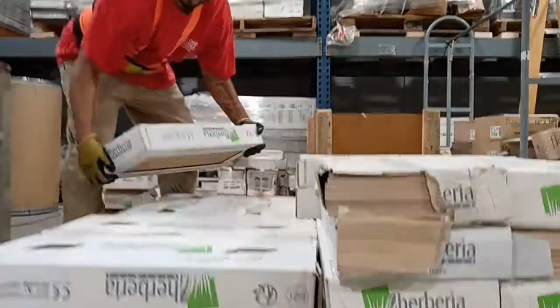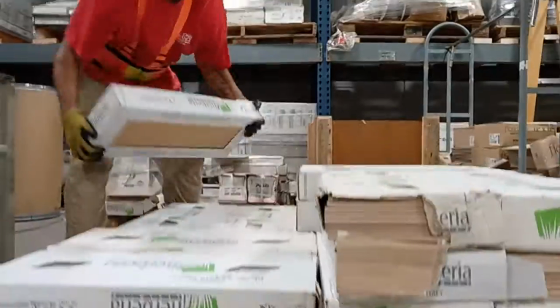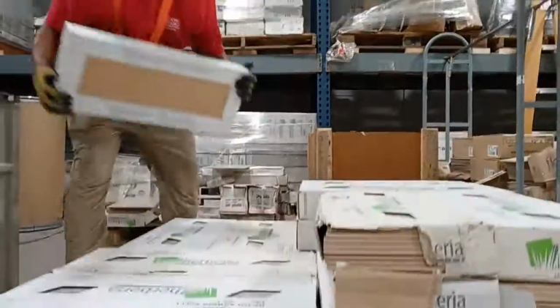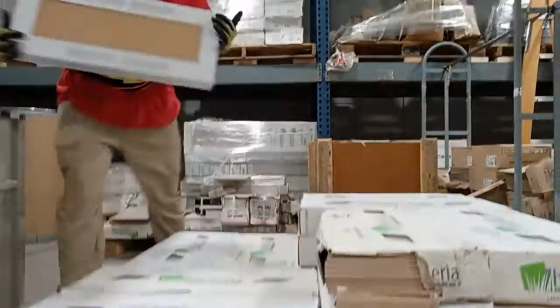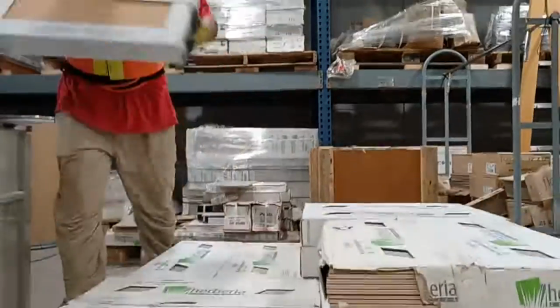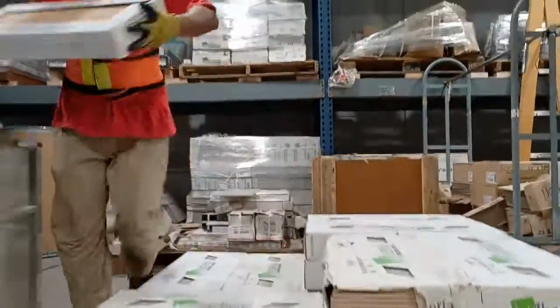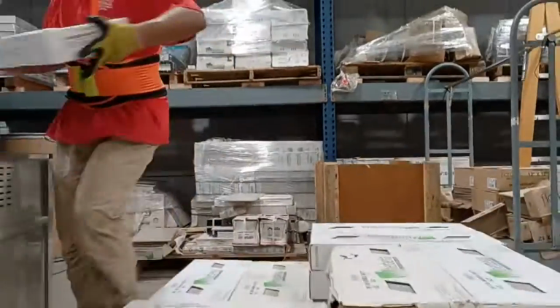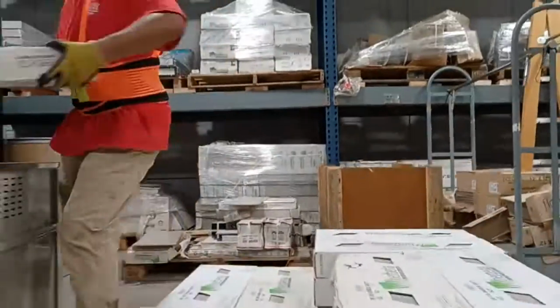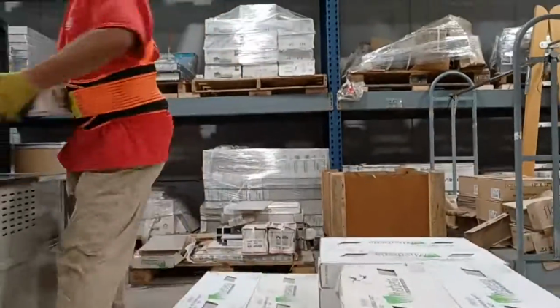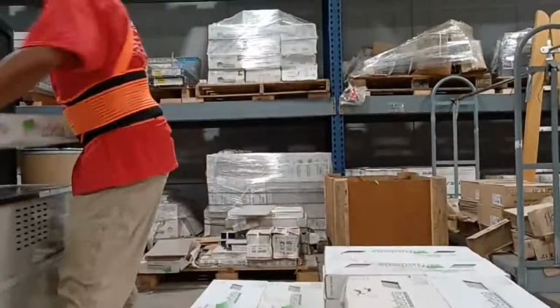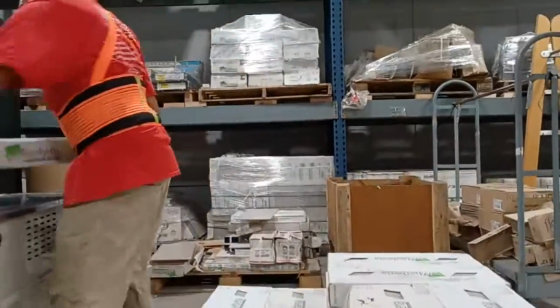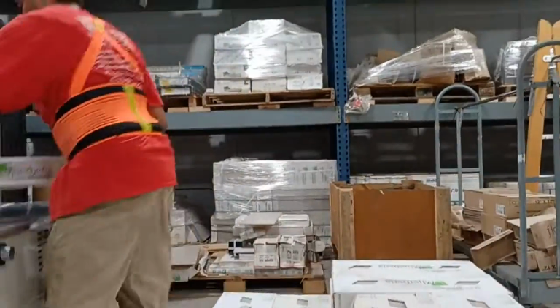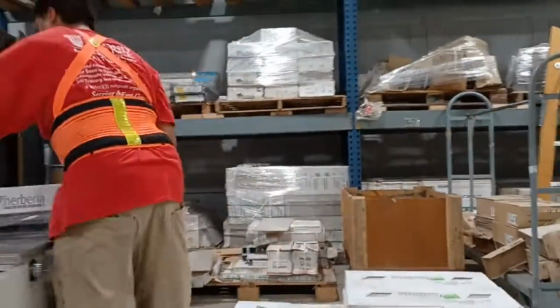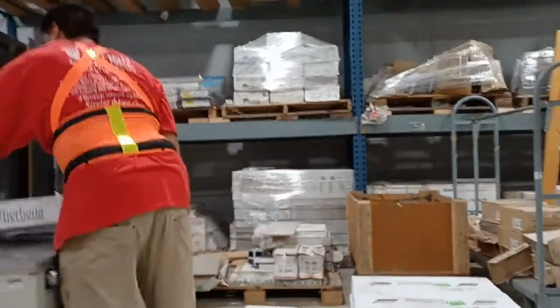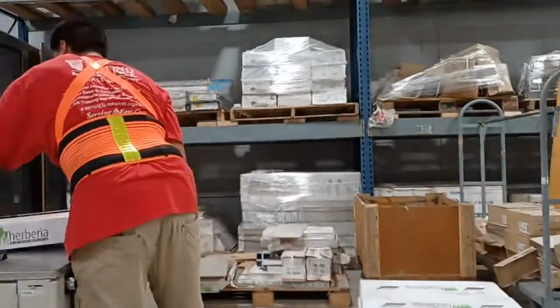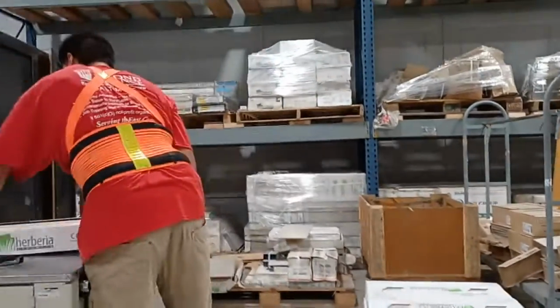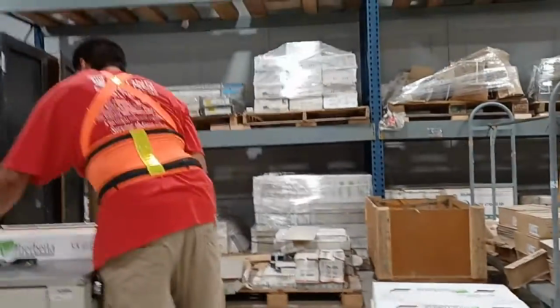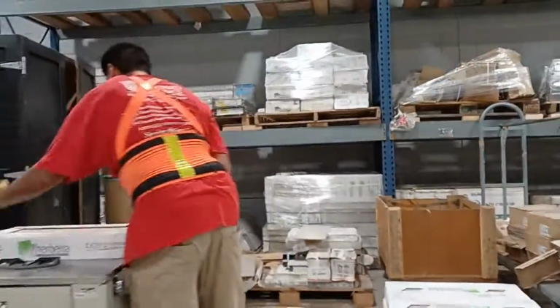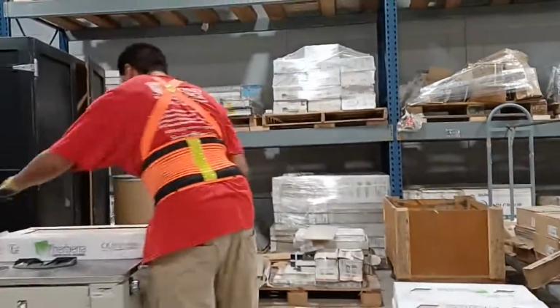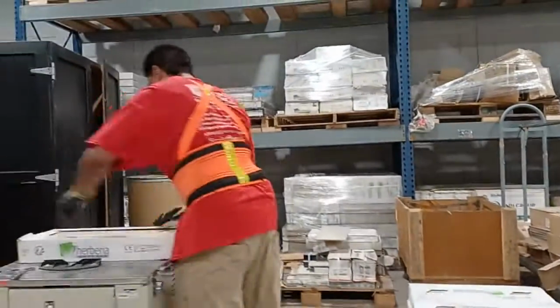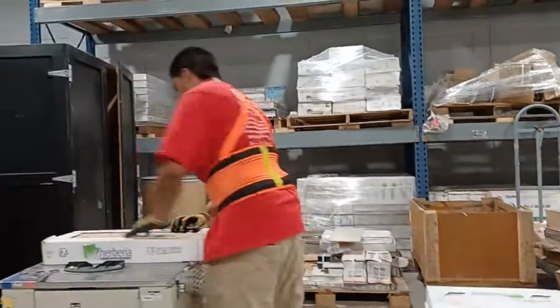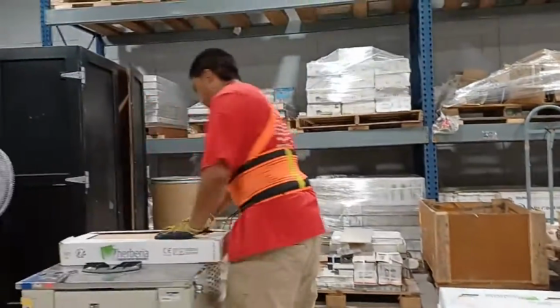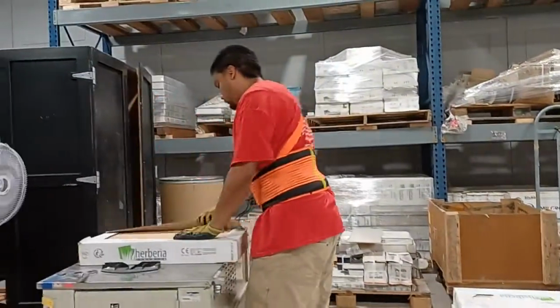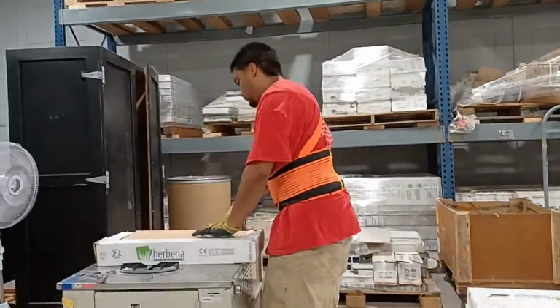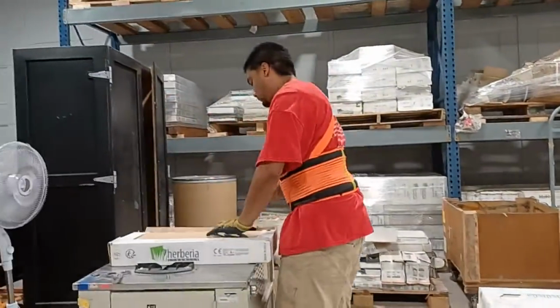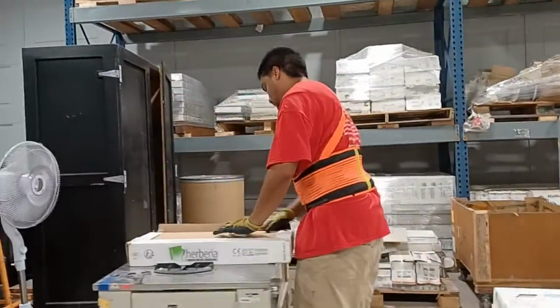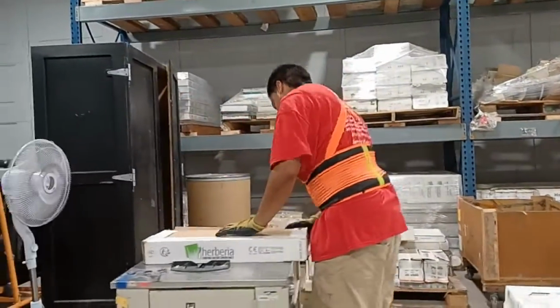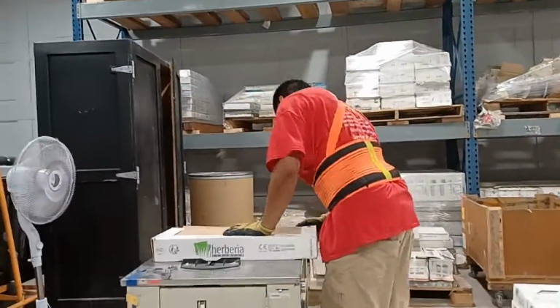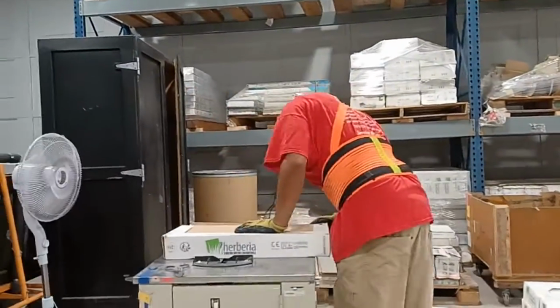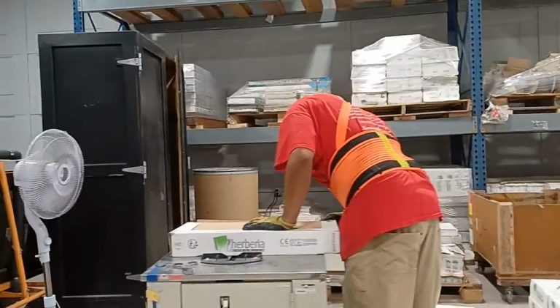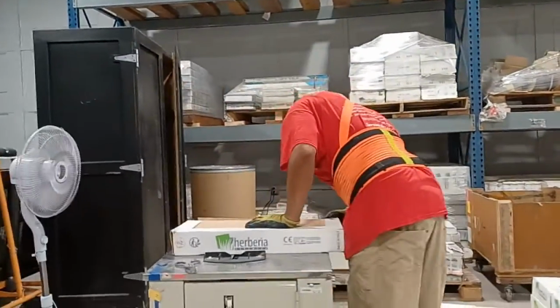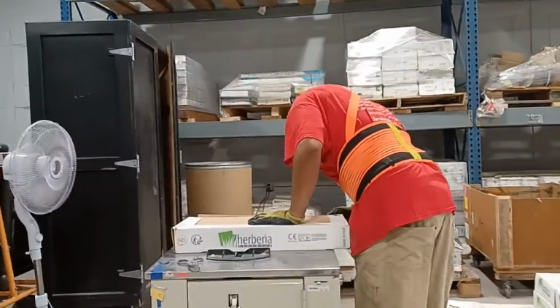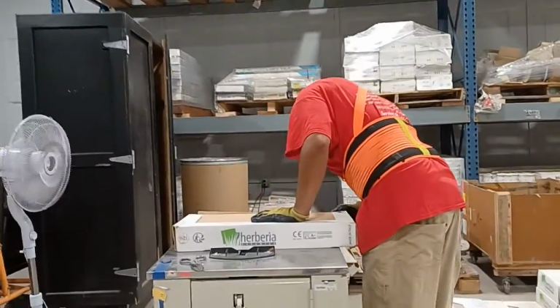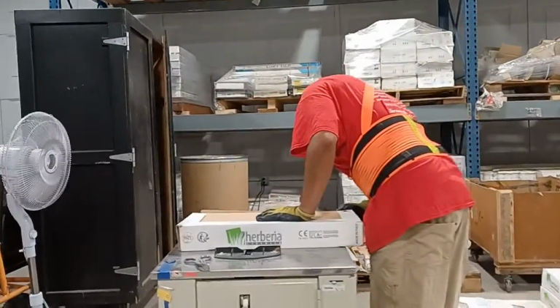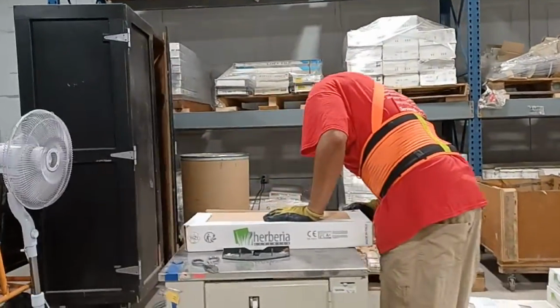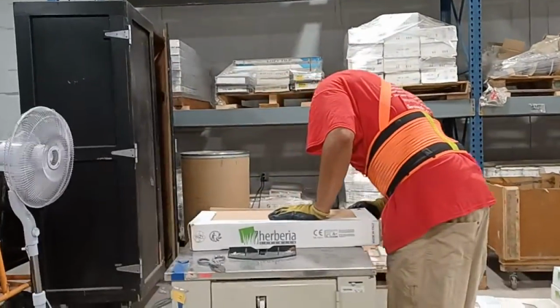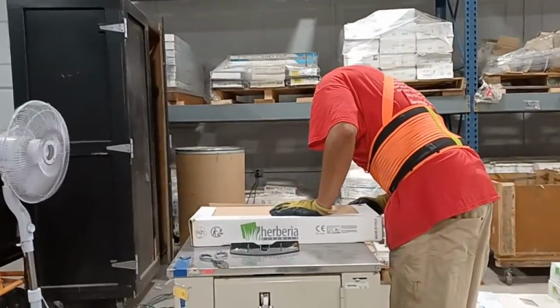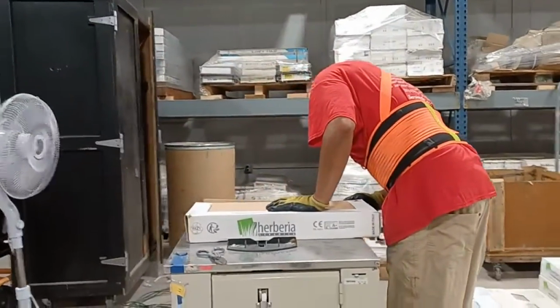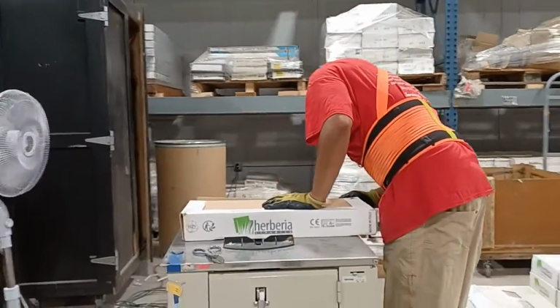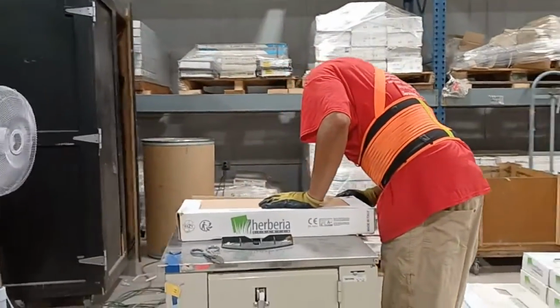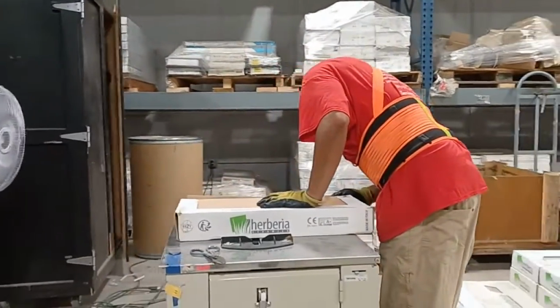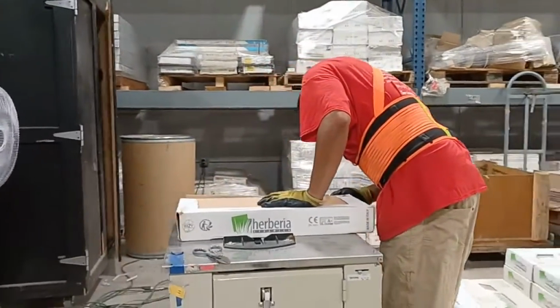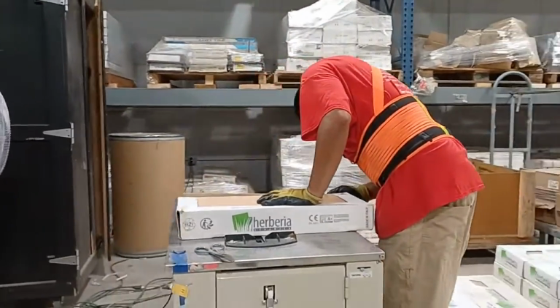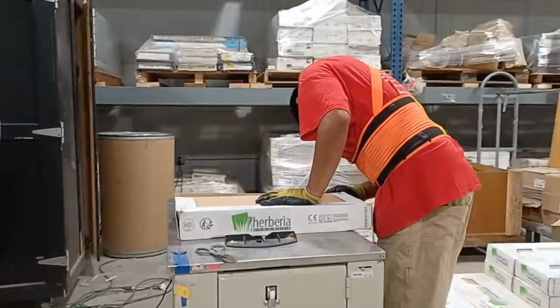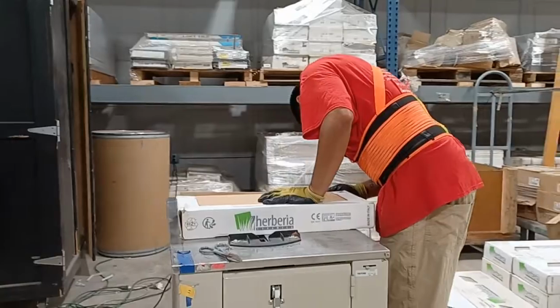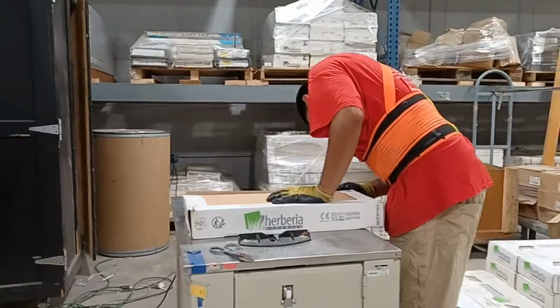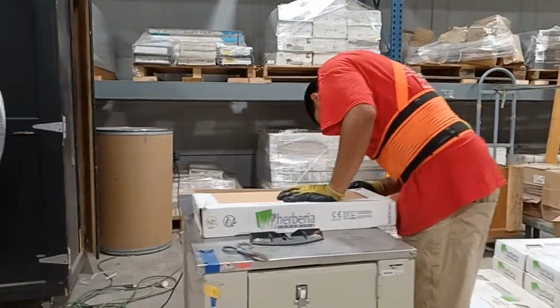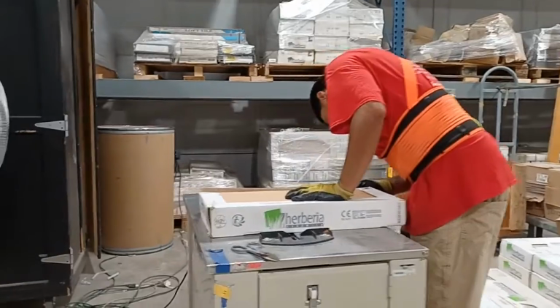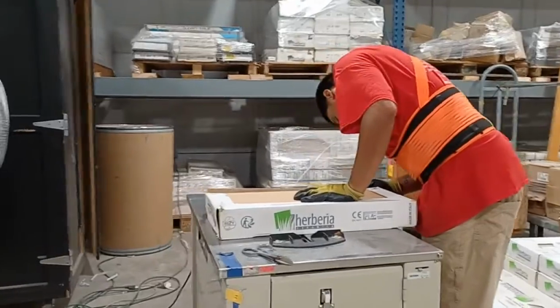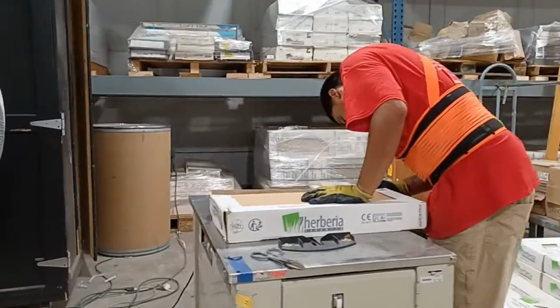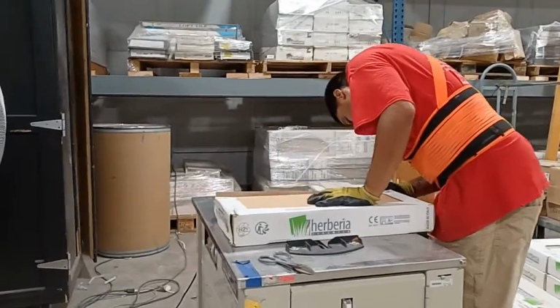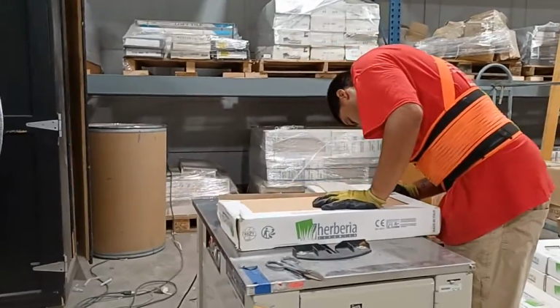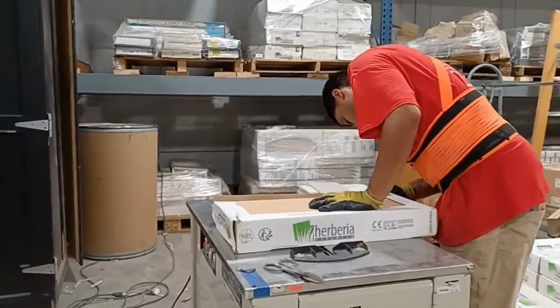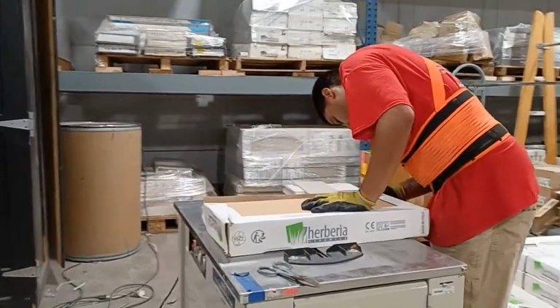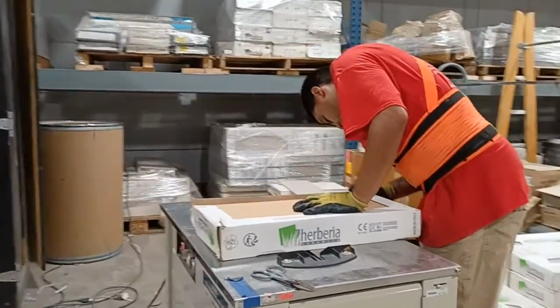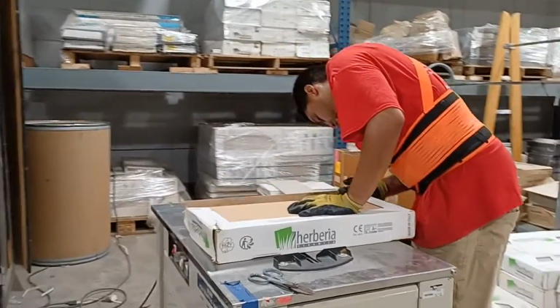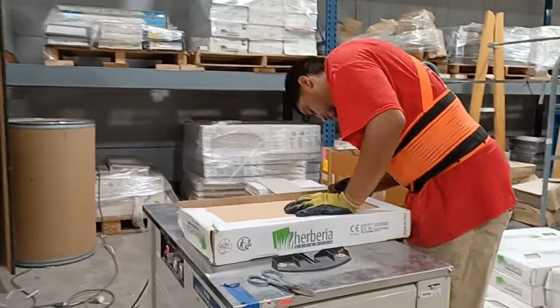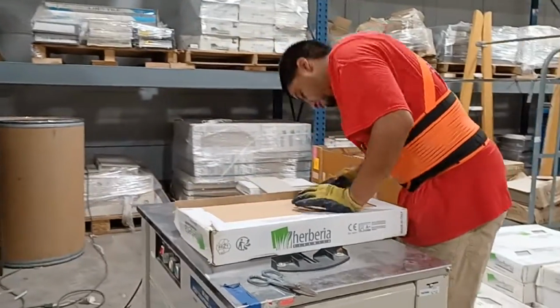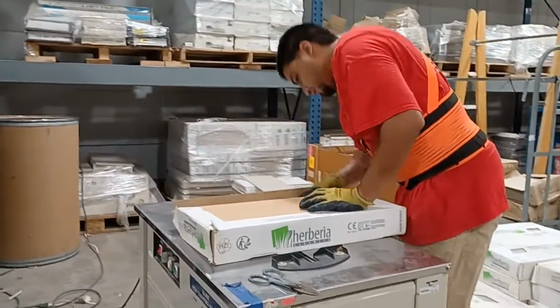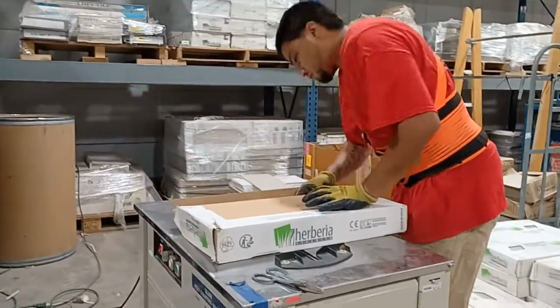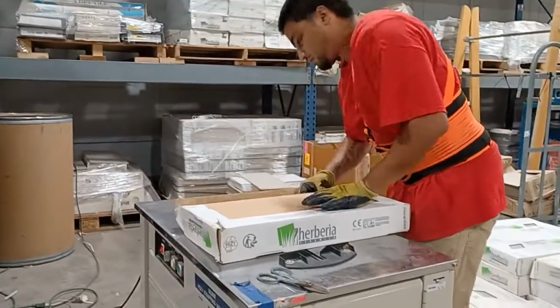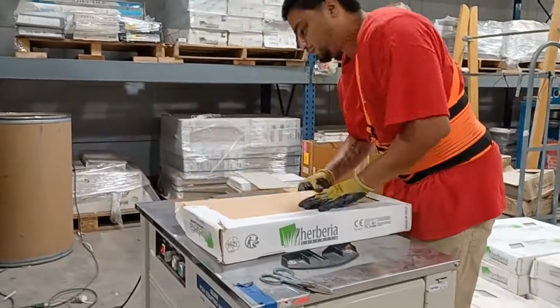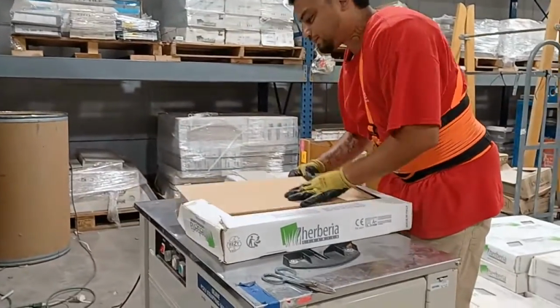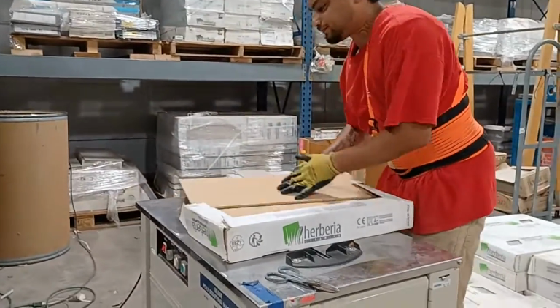We are here at Second Chance in Baltimore, where our worker Jose prepares tile. The tile is counted.